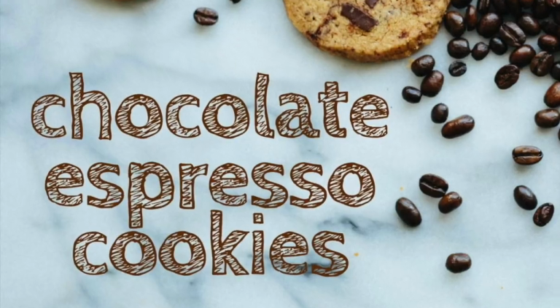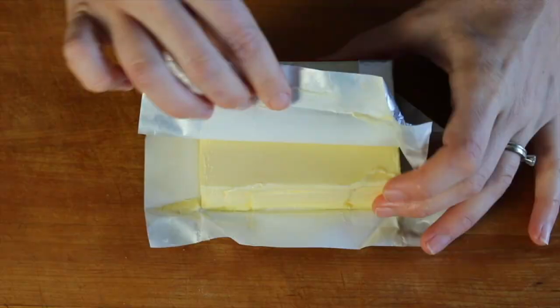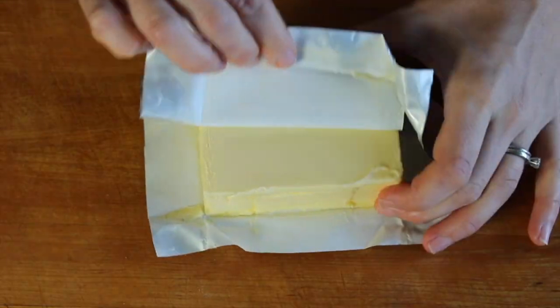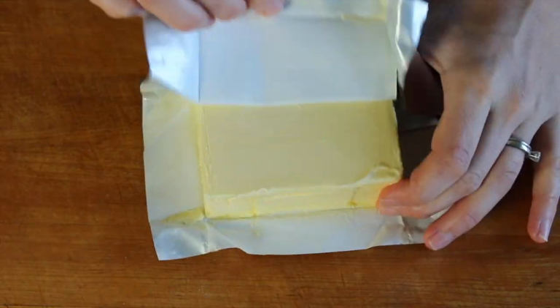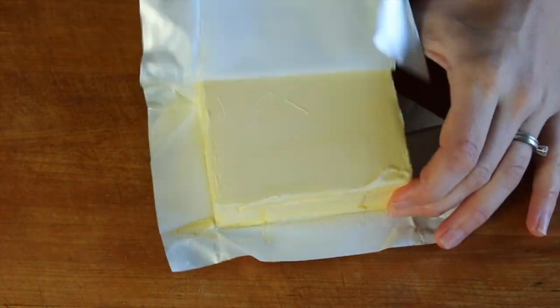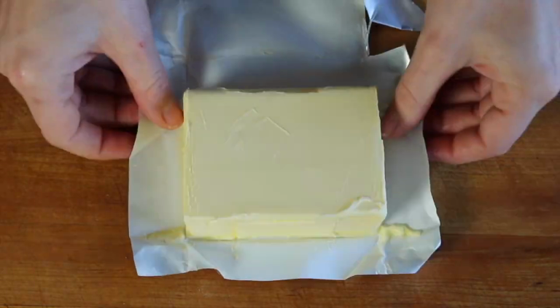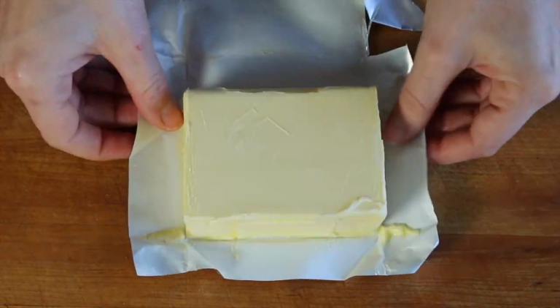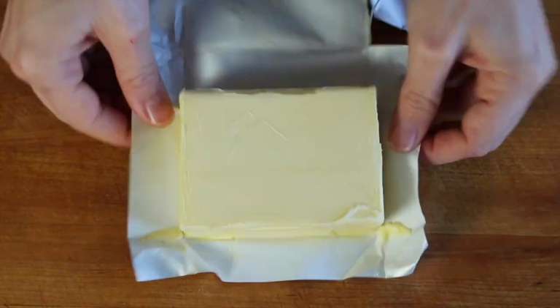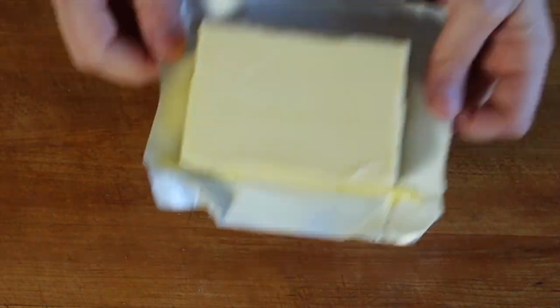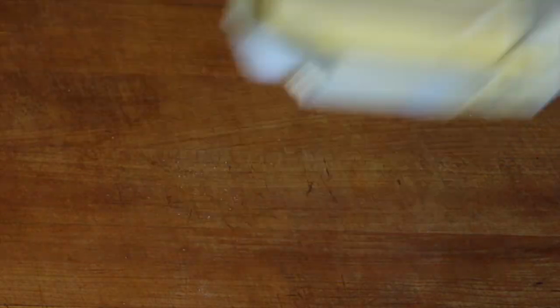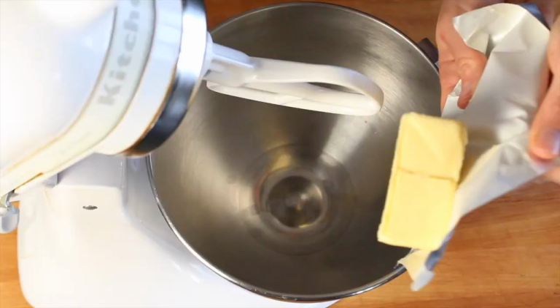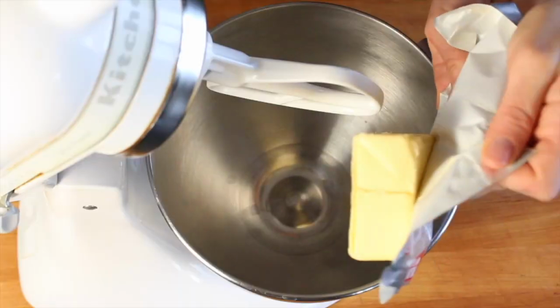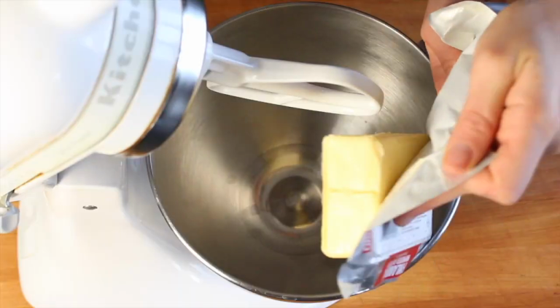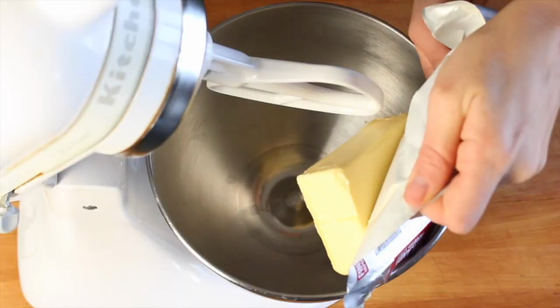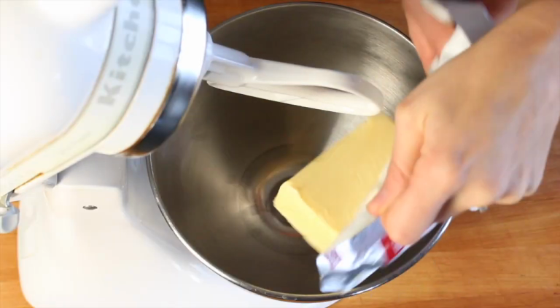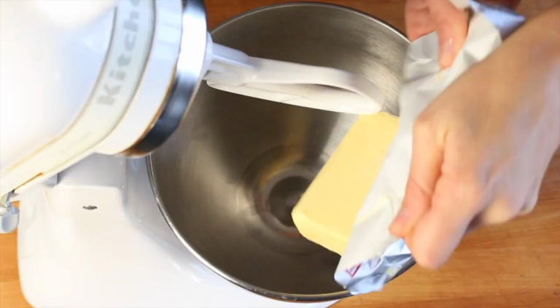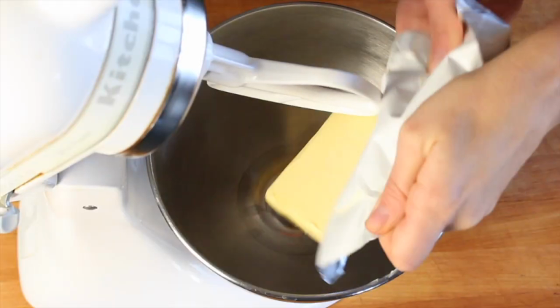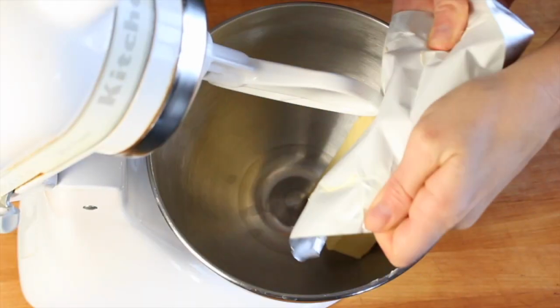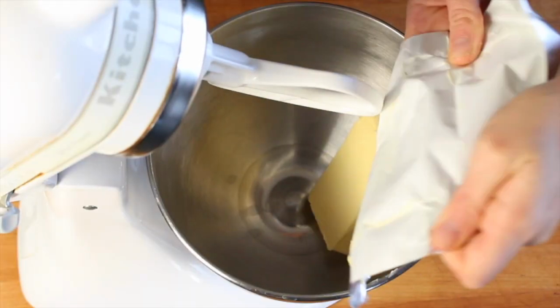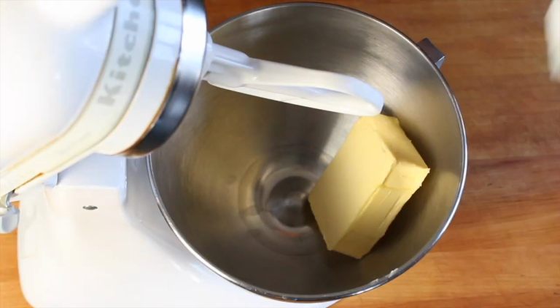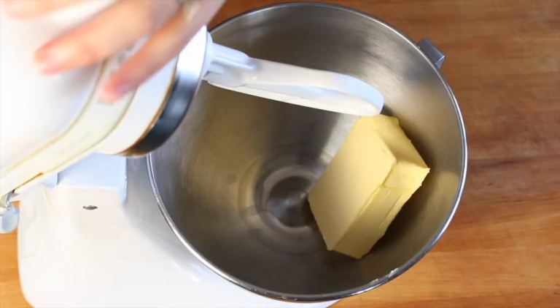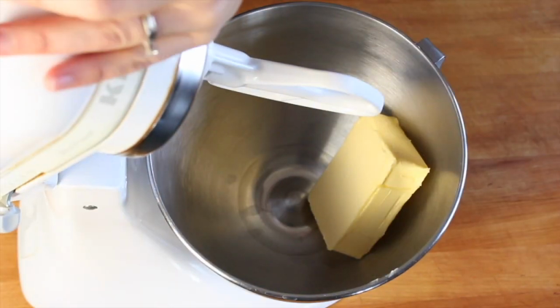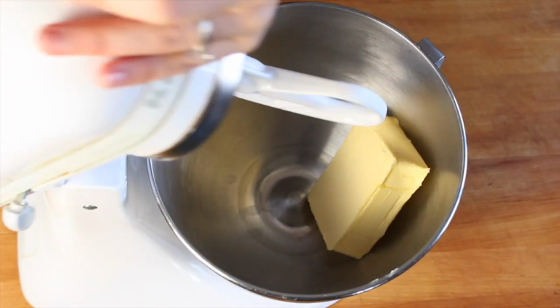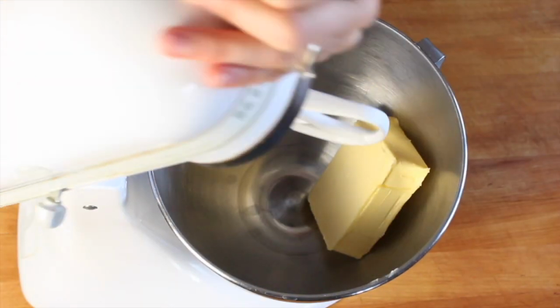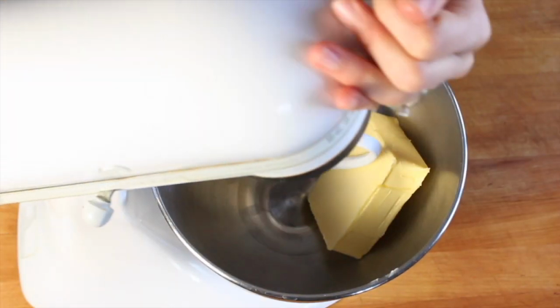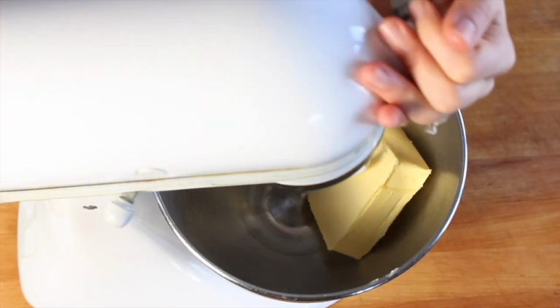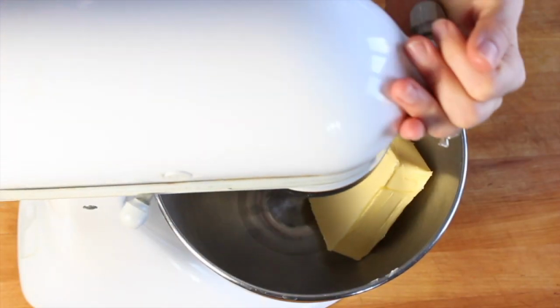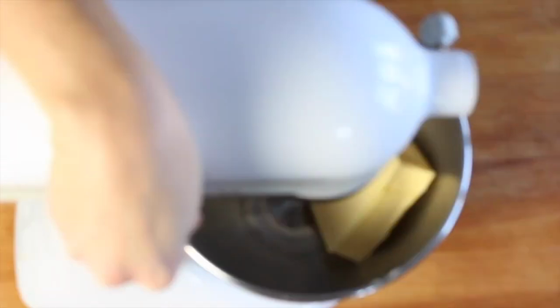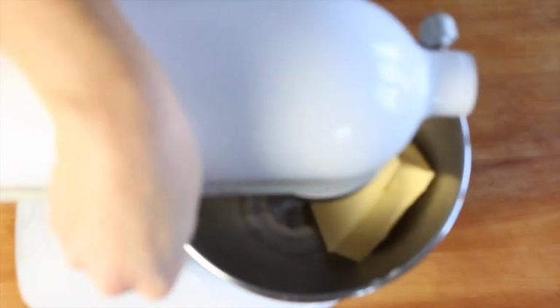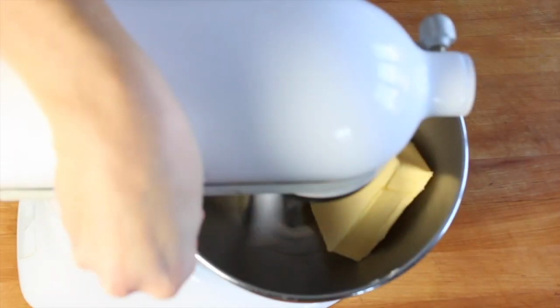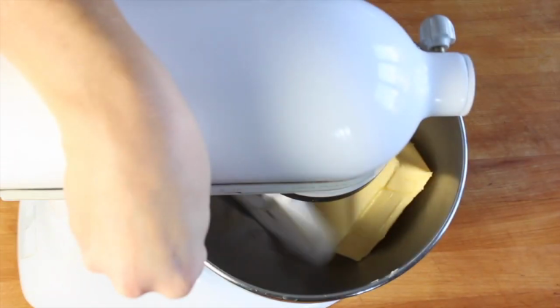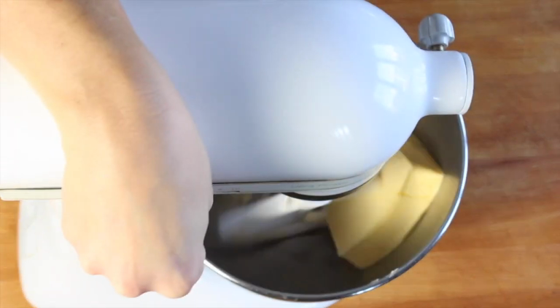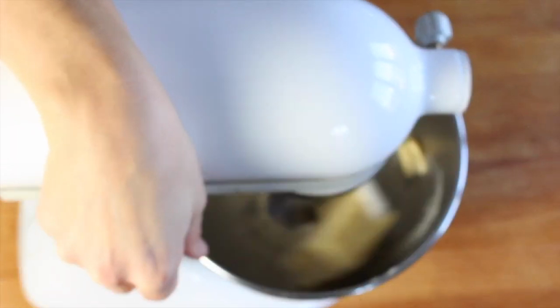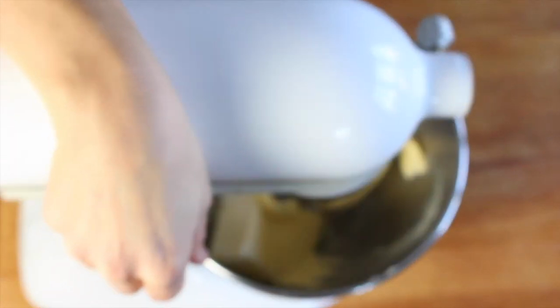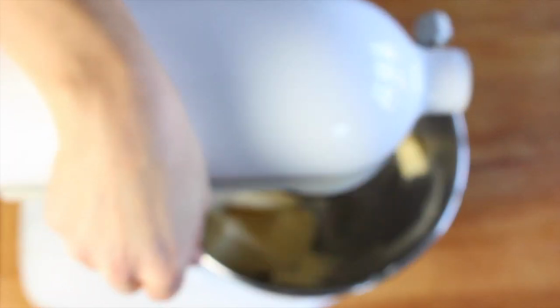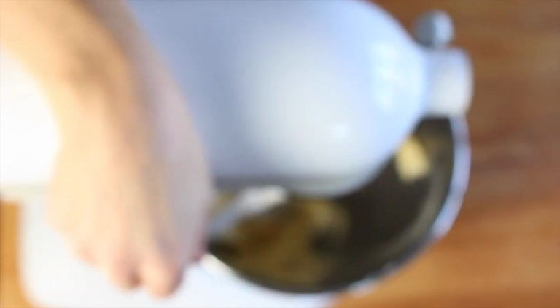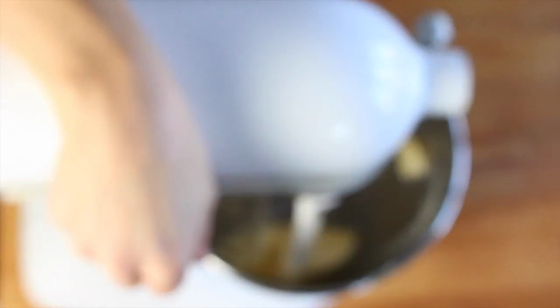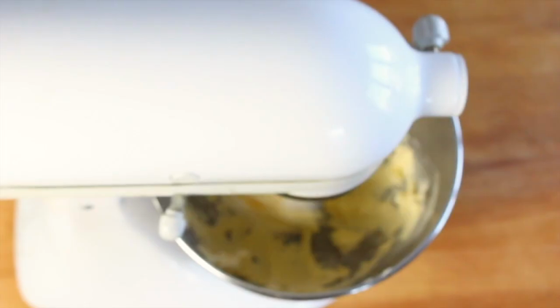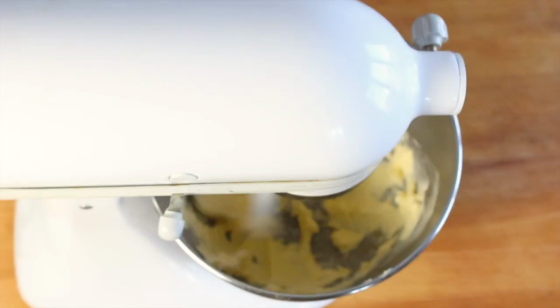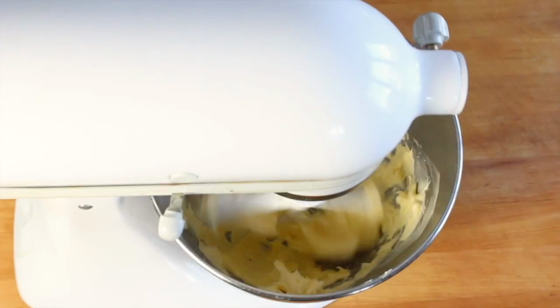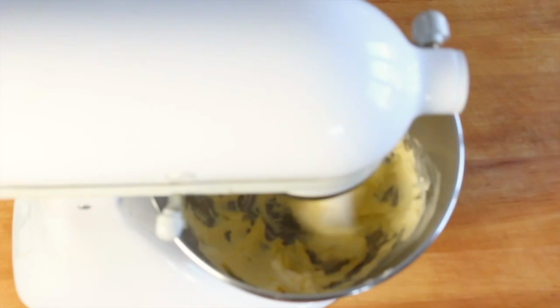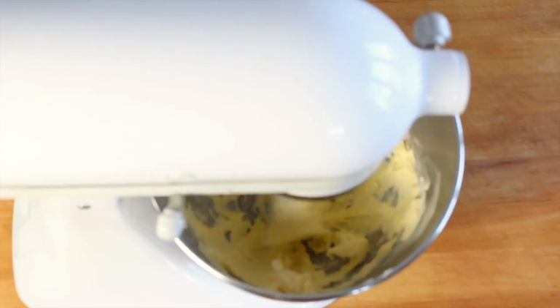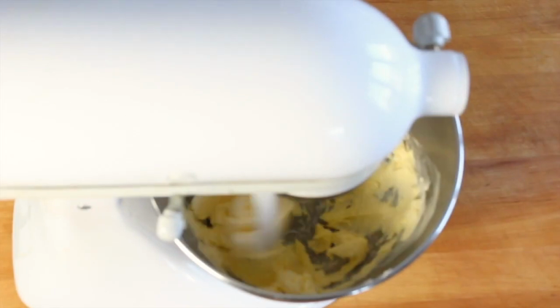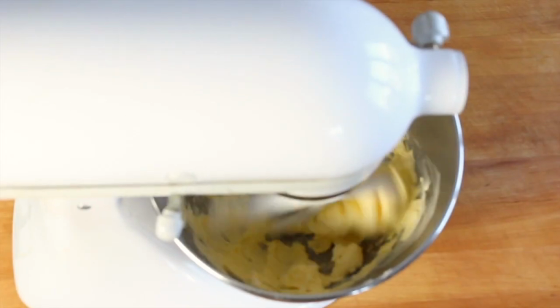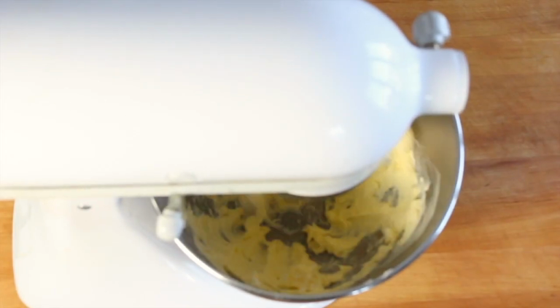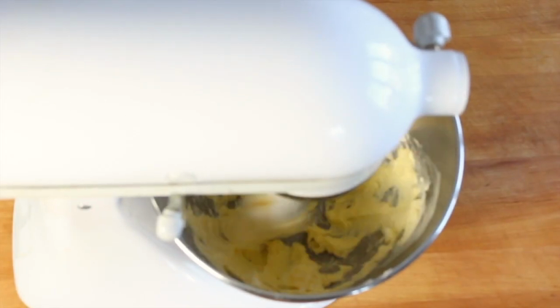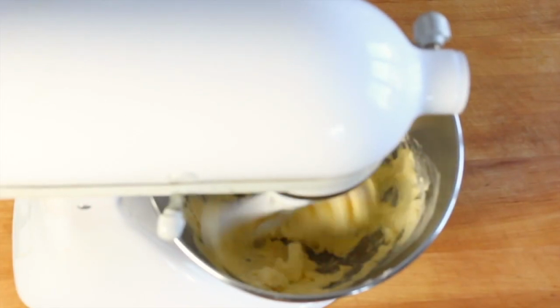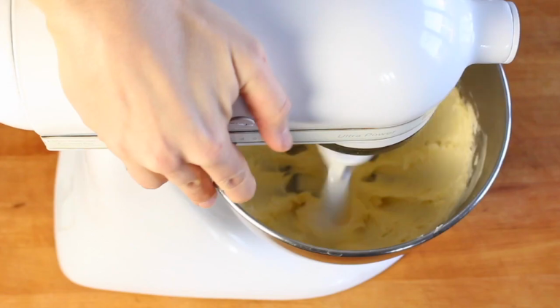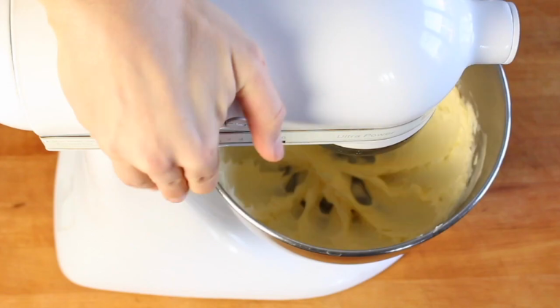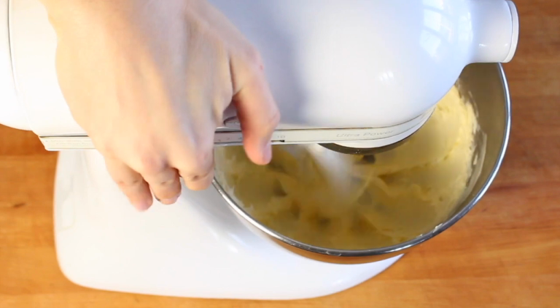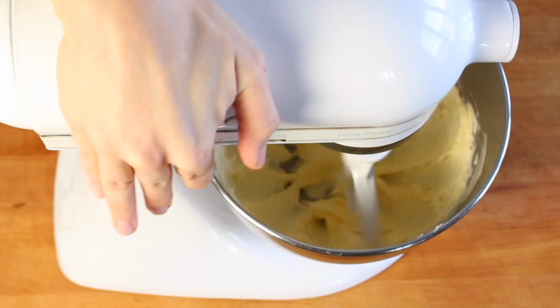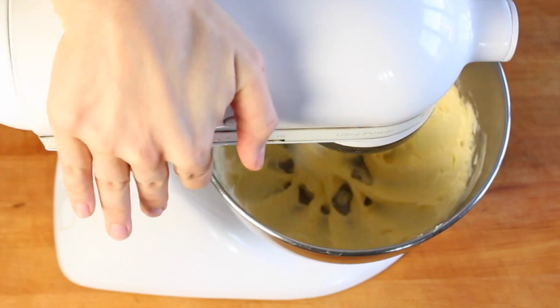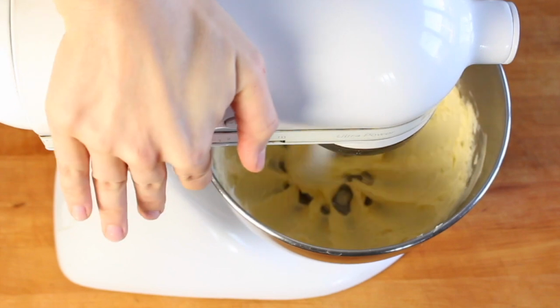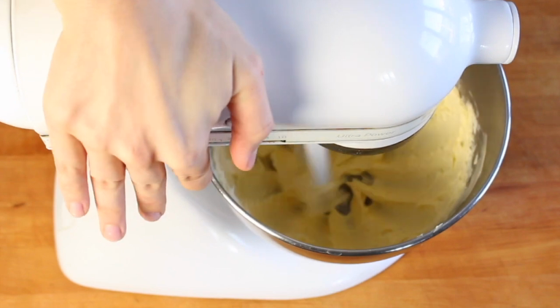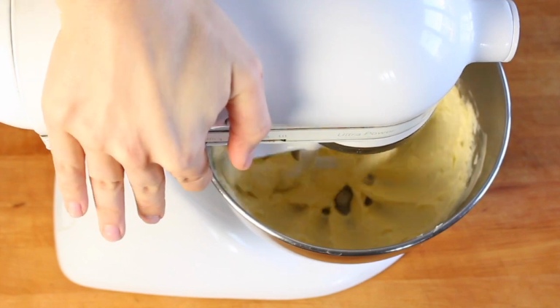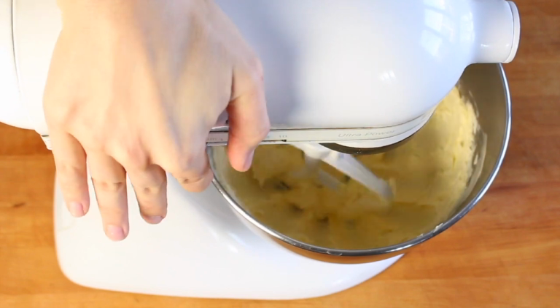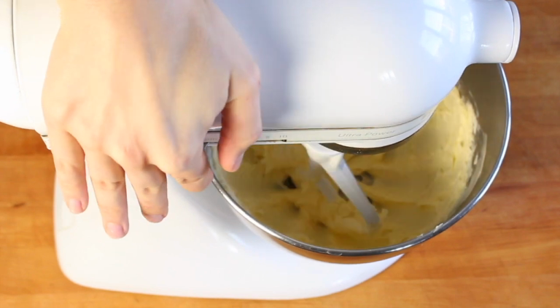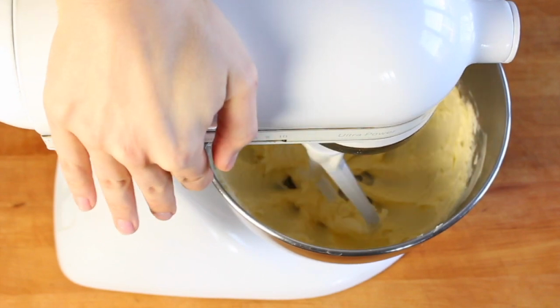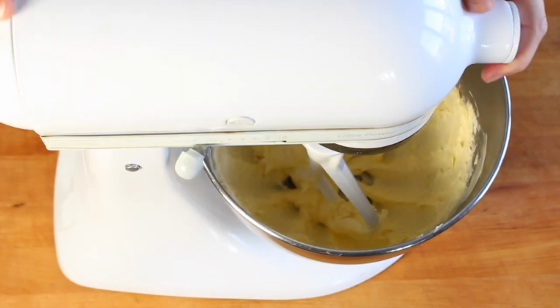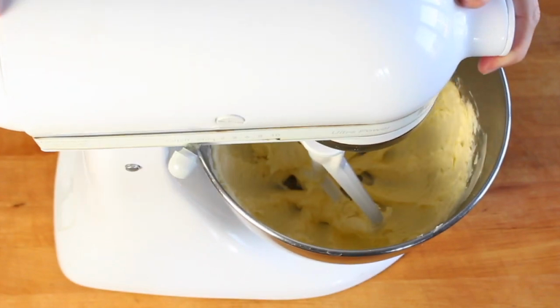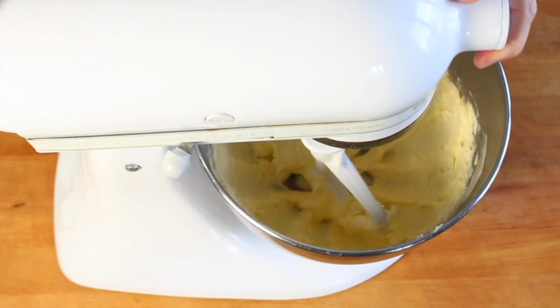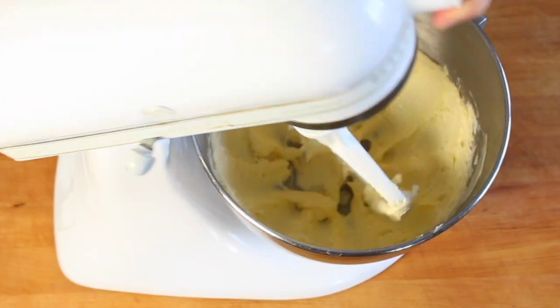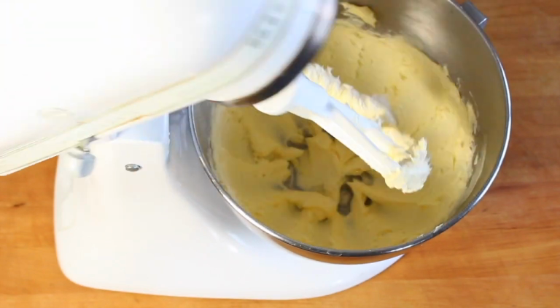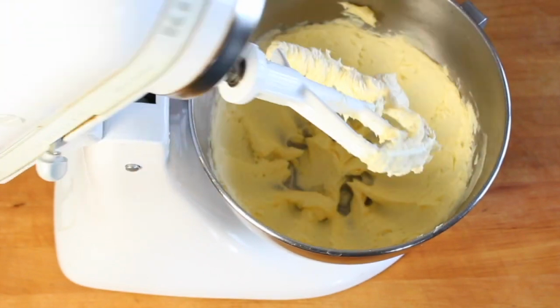You're going to start with a good quality unsalted butter. Add it to the bowl of an electric mixer and beat it until it's light and fluffy.